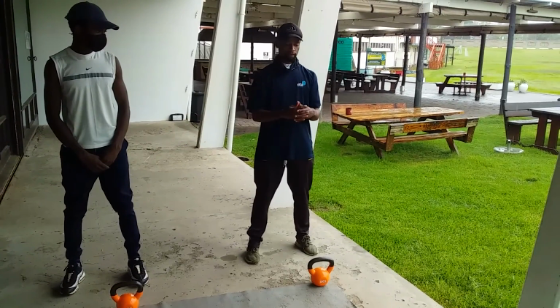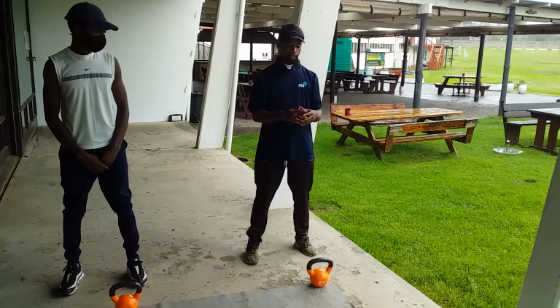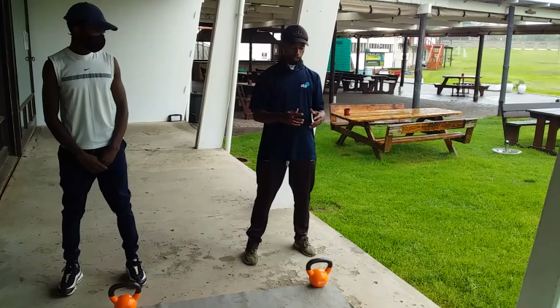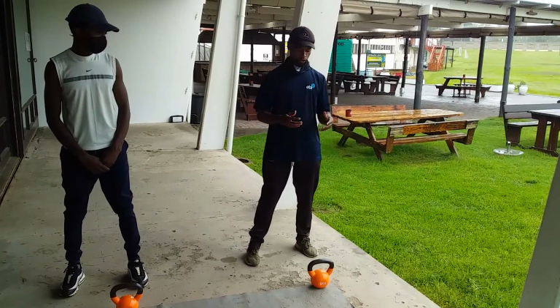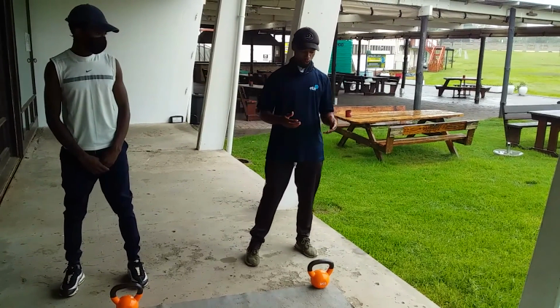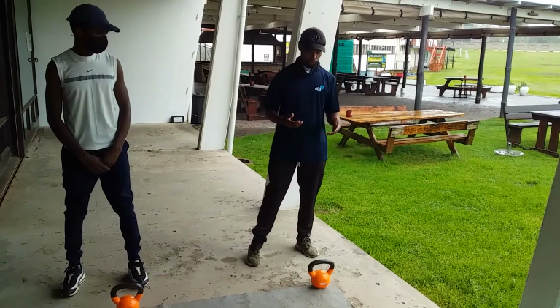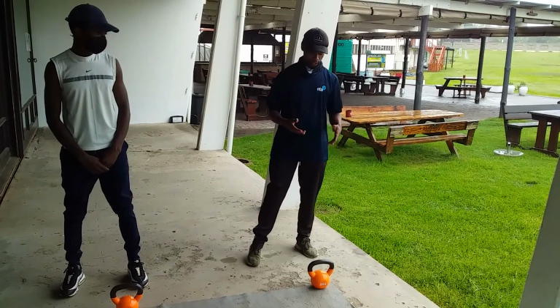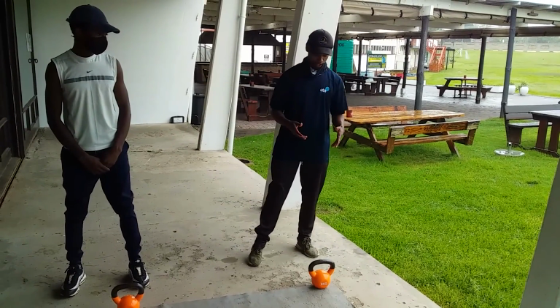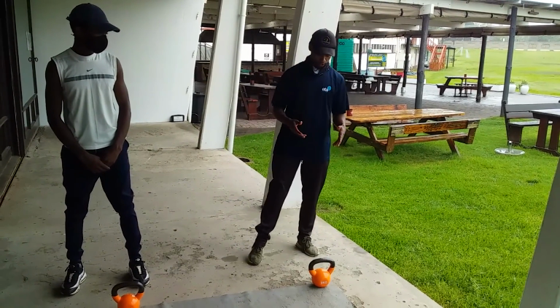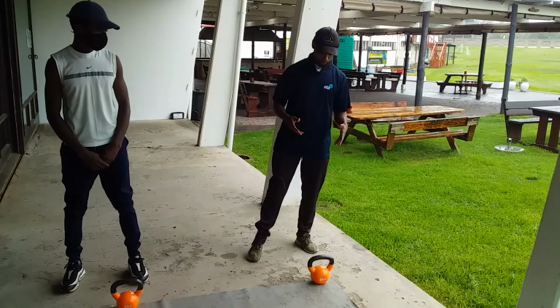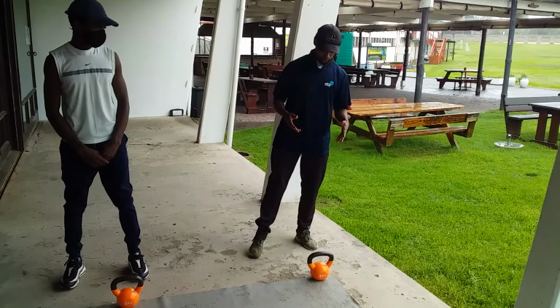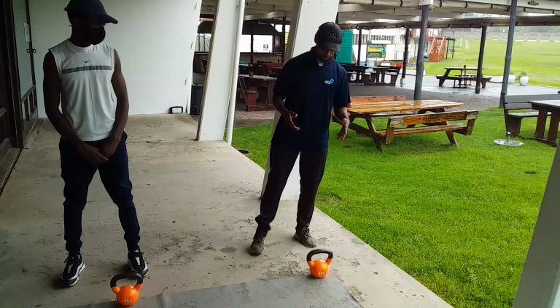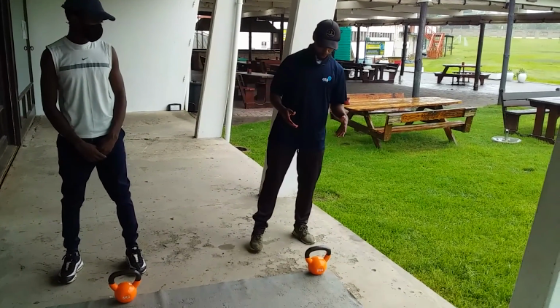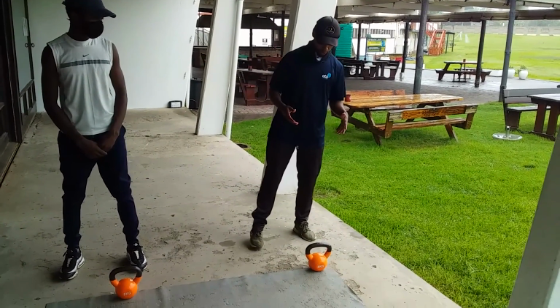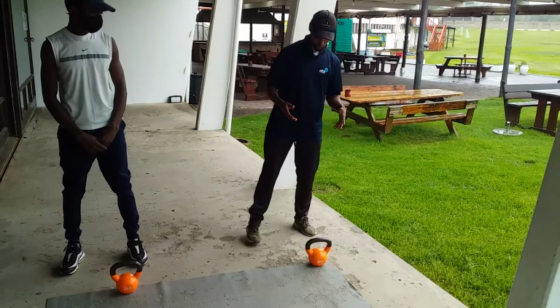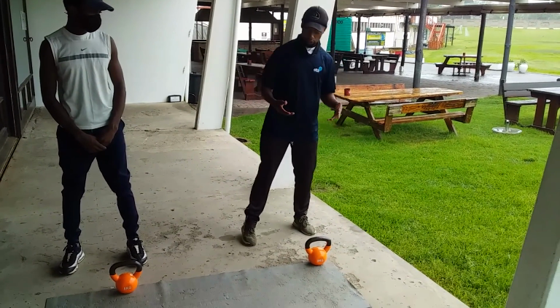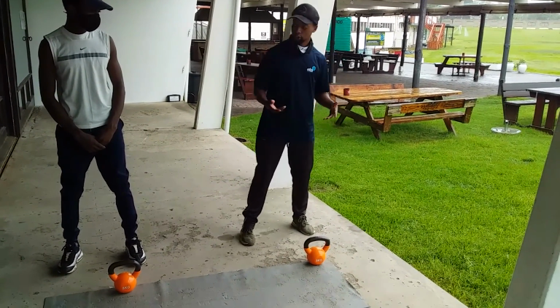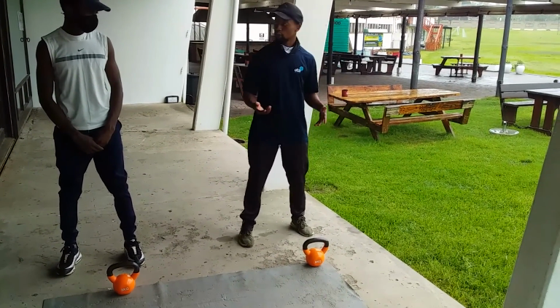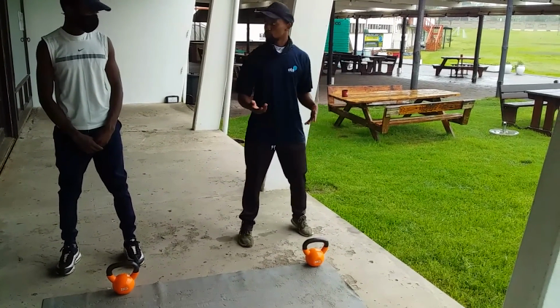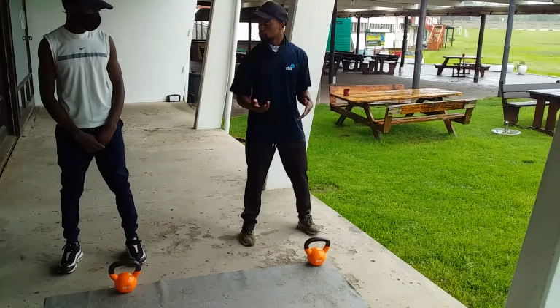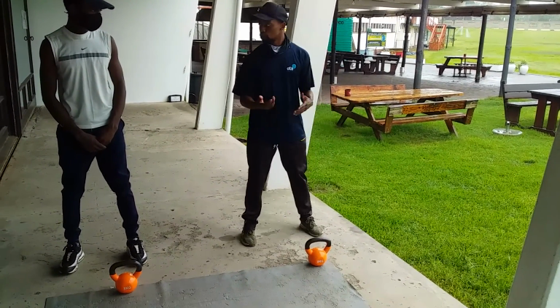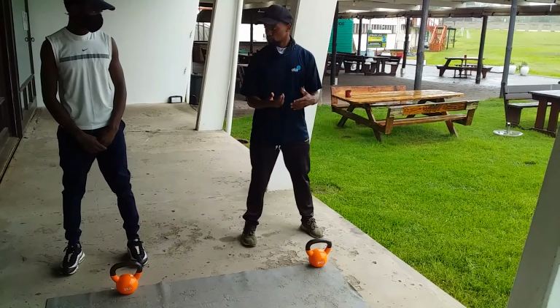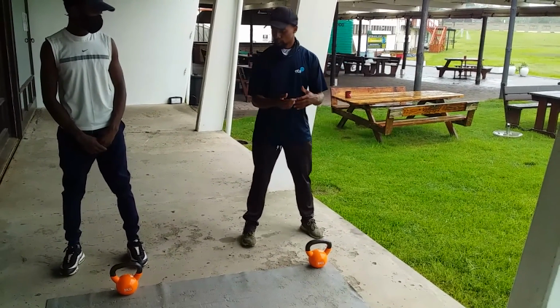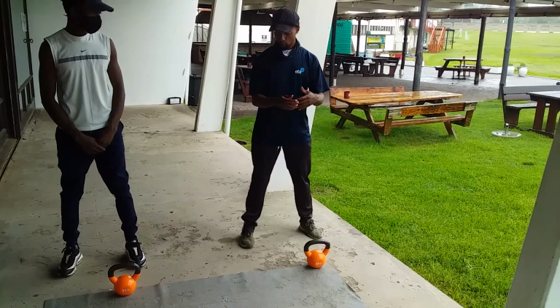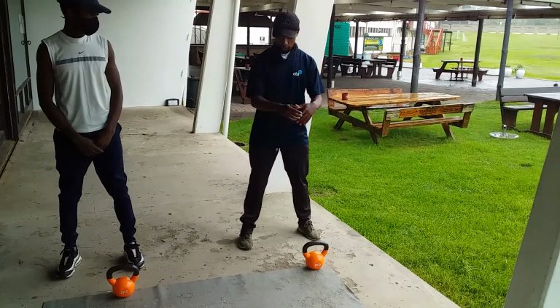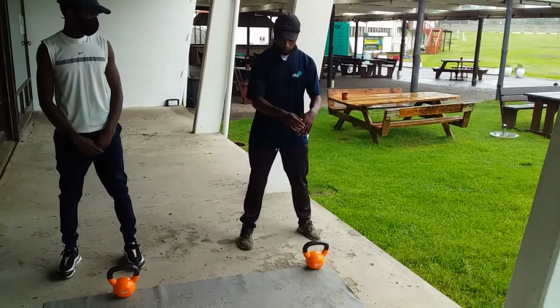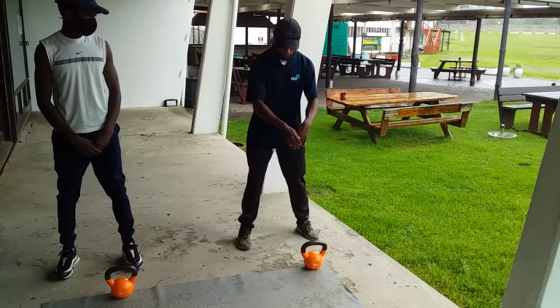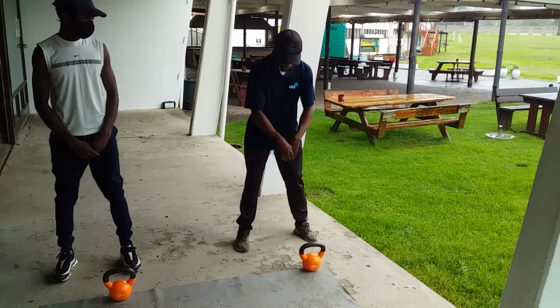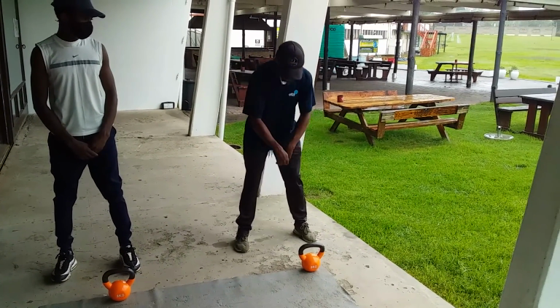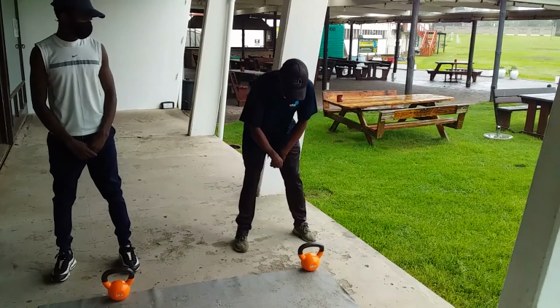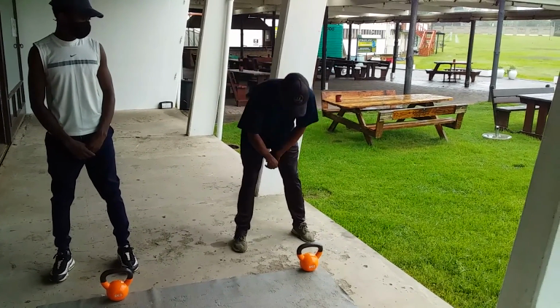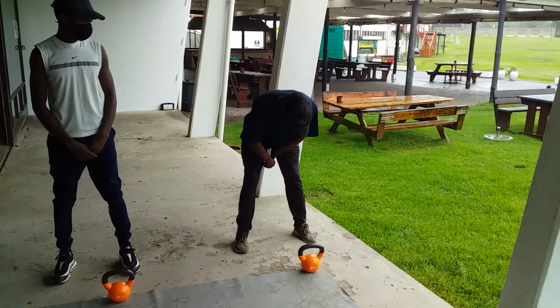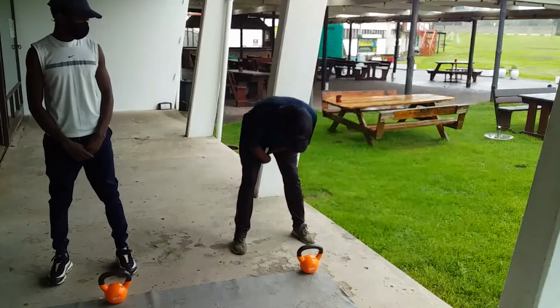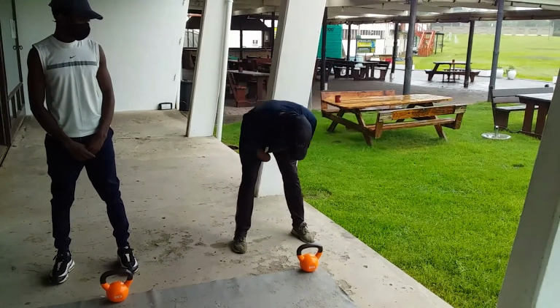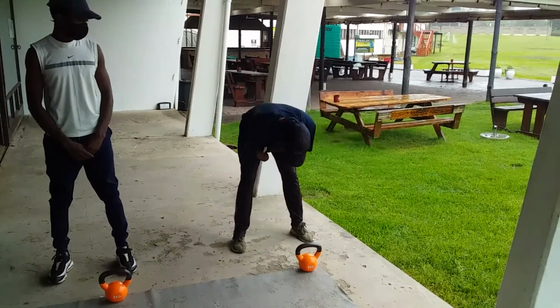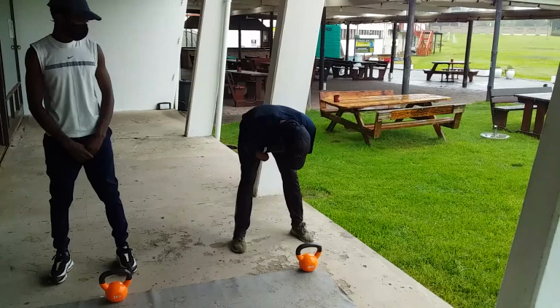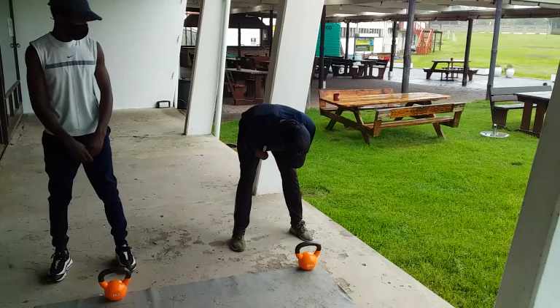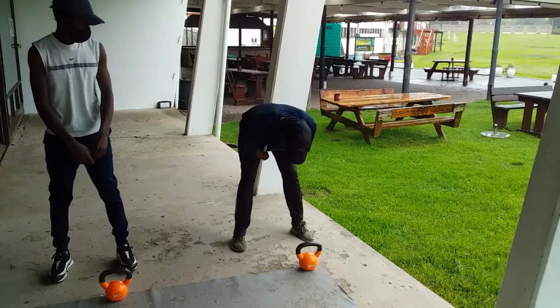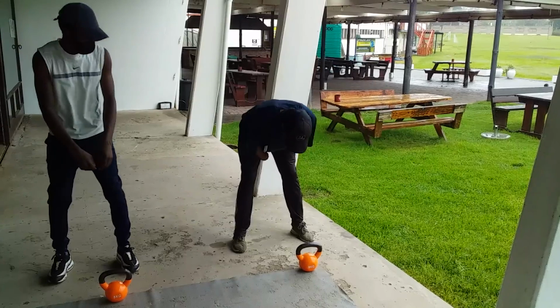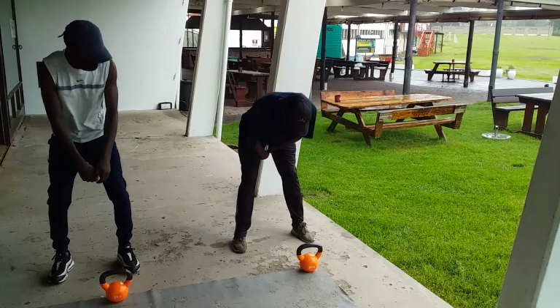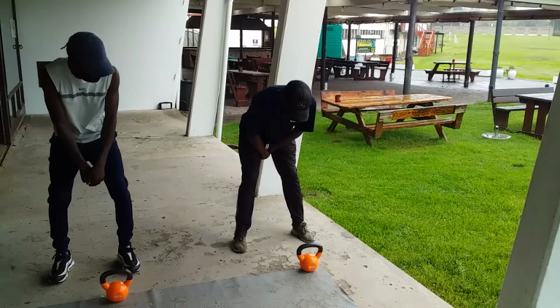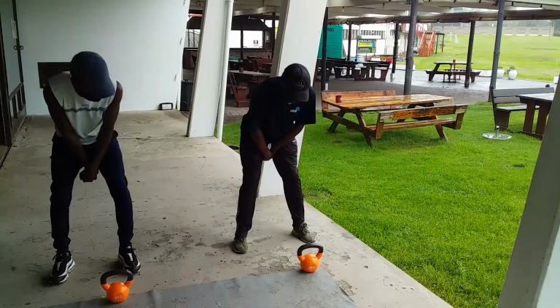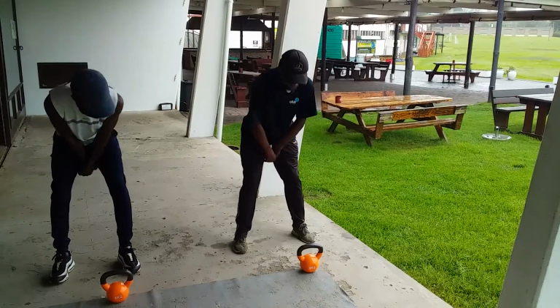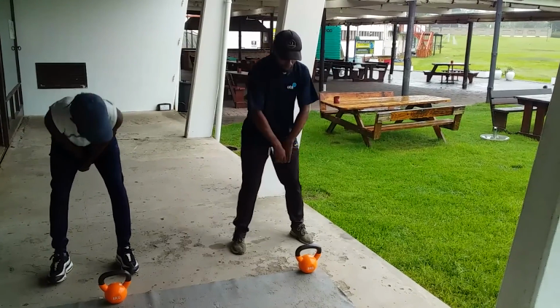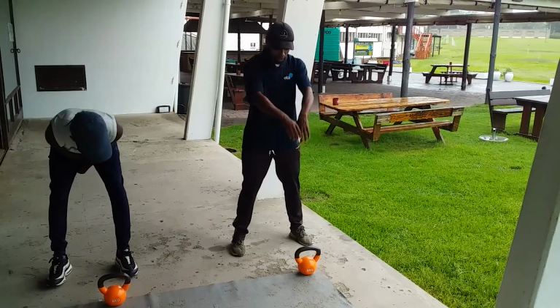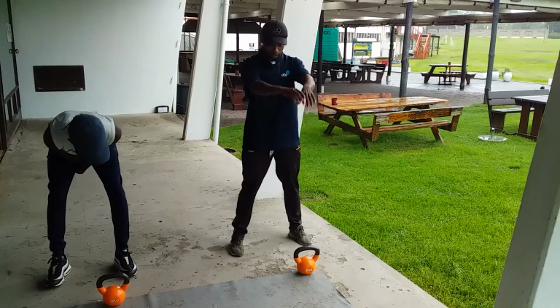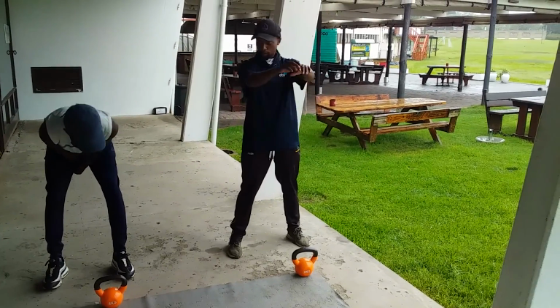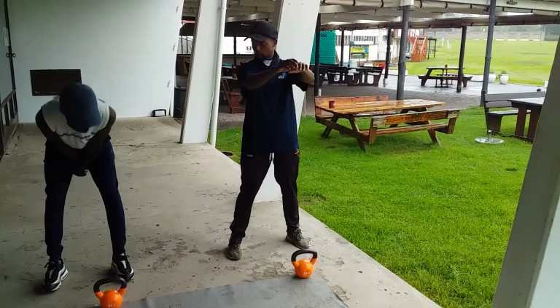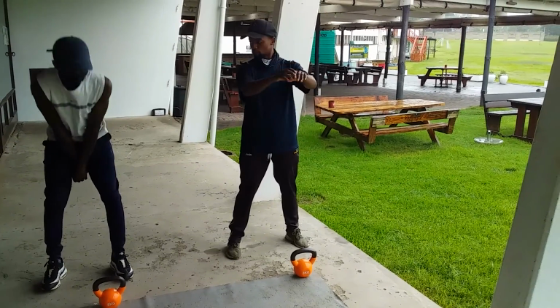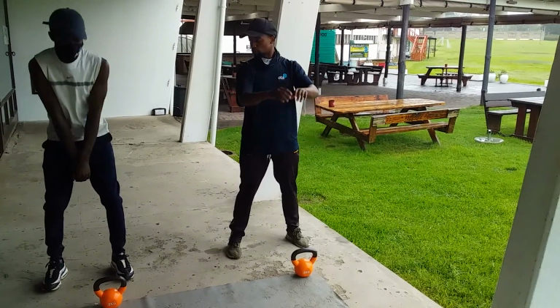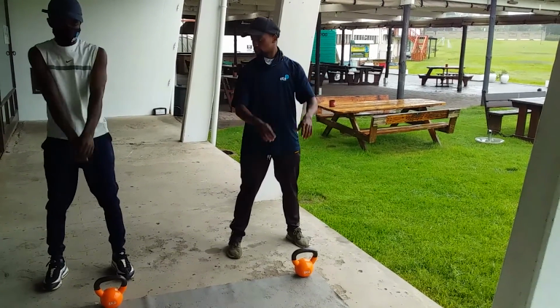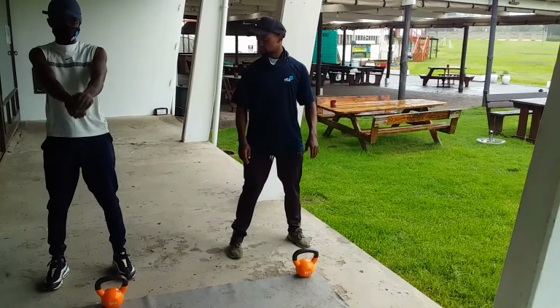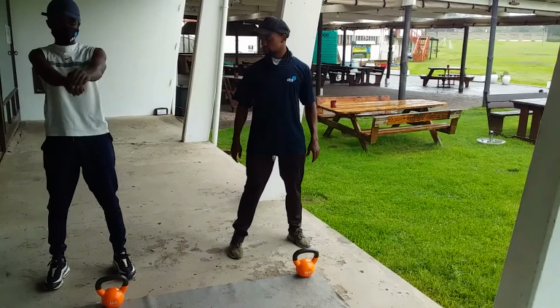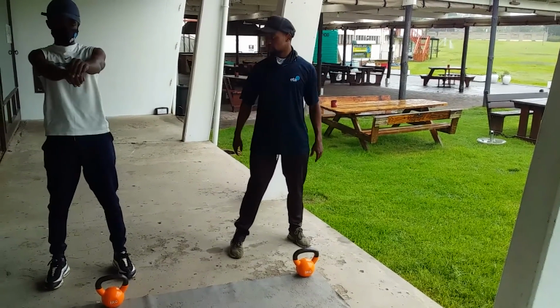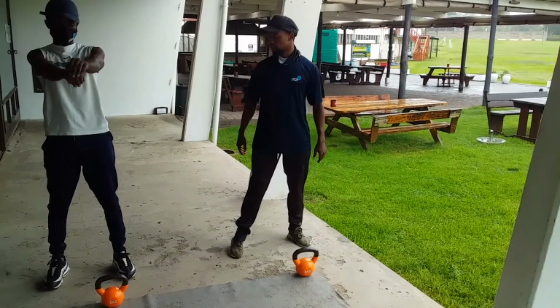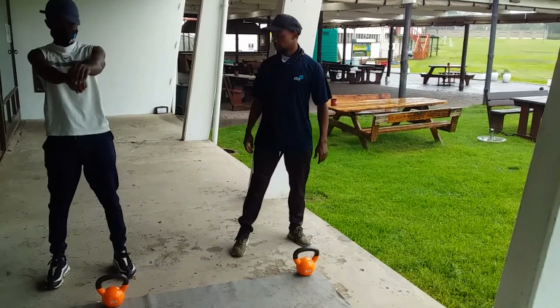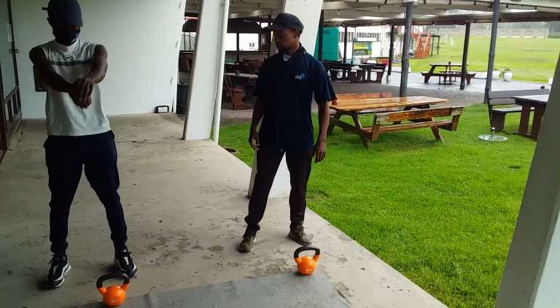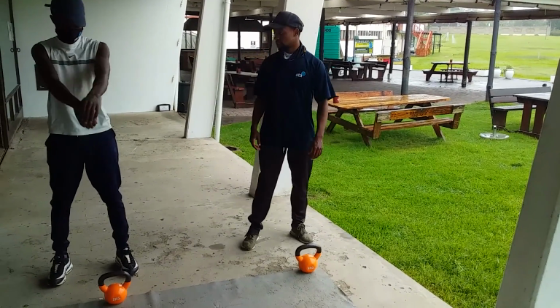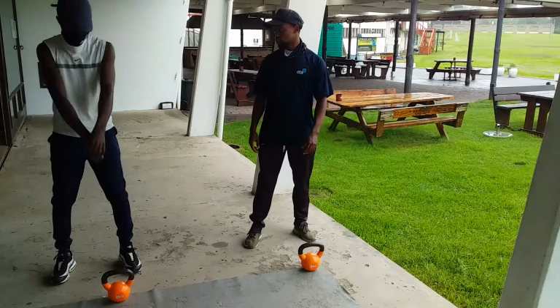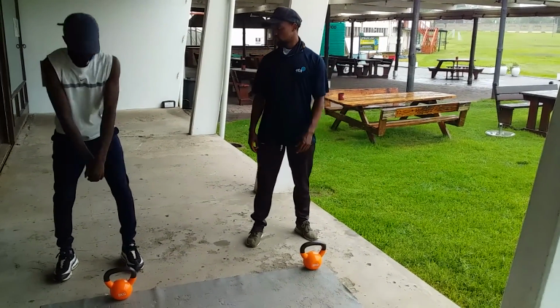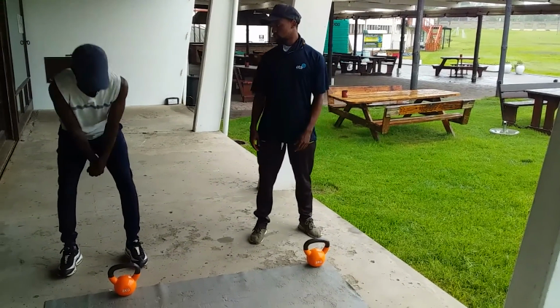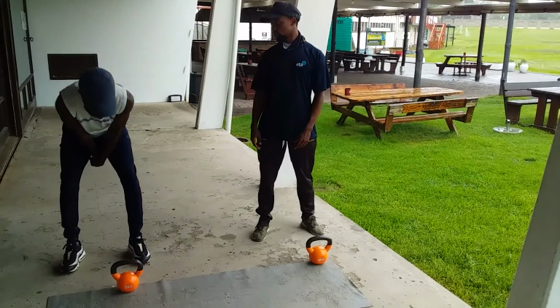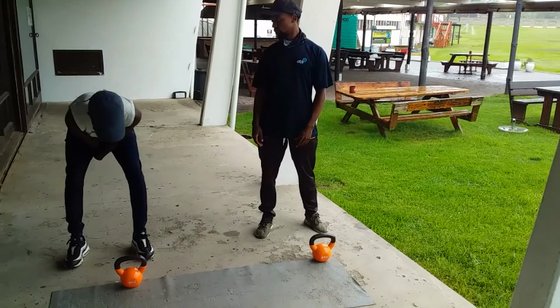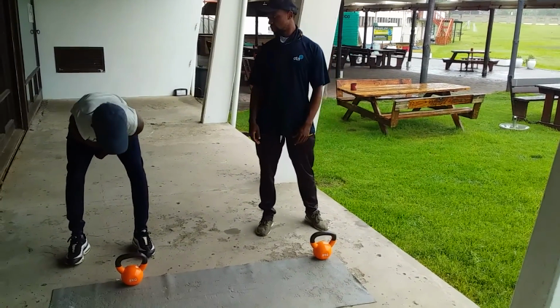So with the kettlebell now, we're going to start with the swing without anything else — just swing. Make sure you step. Swing.